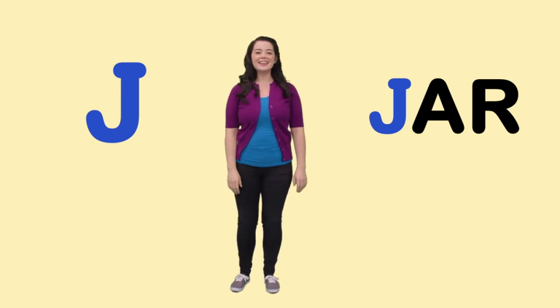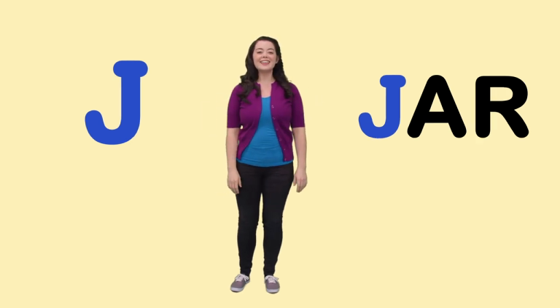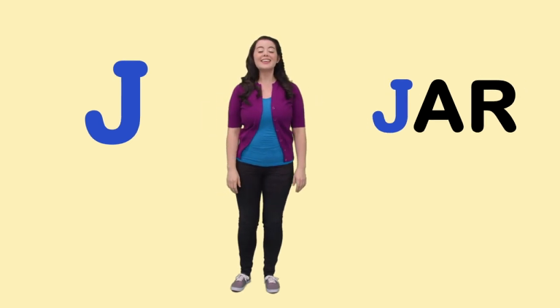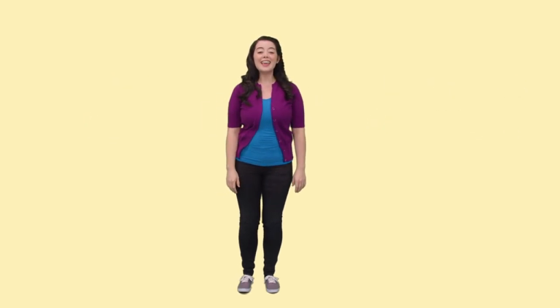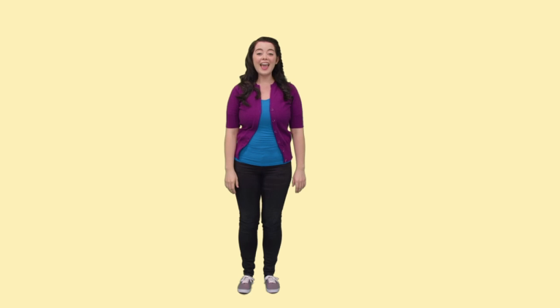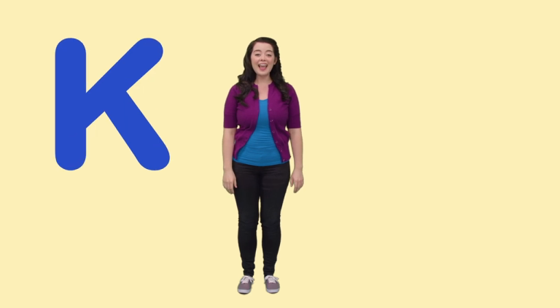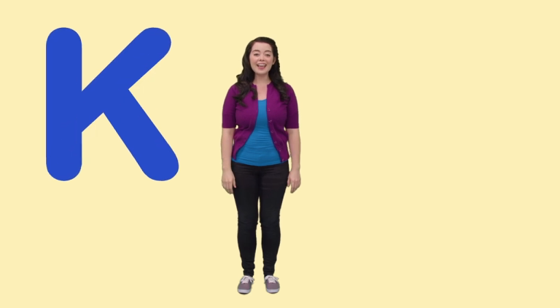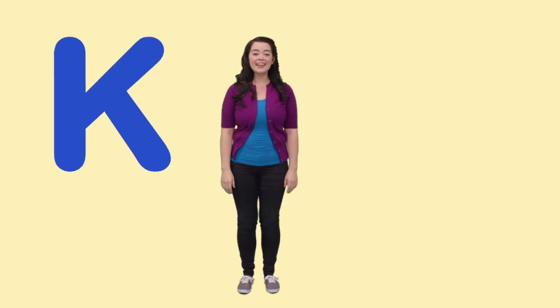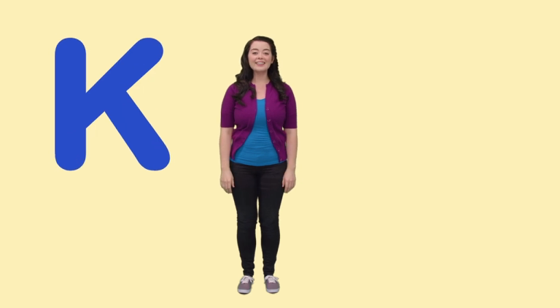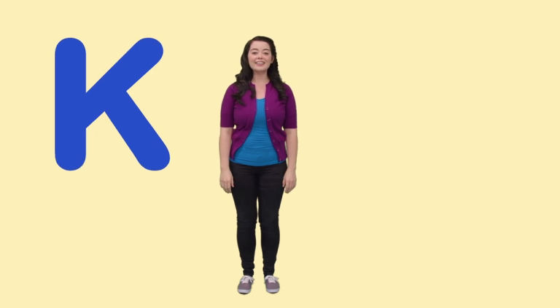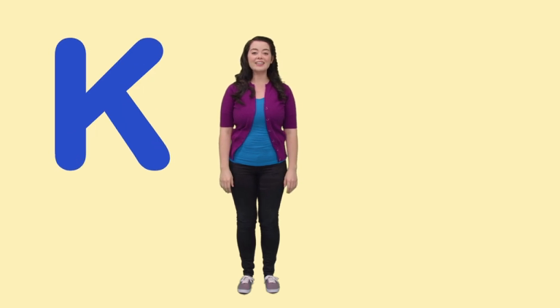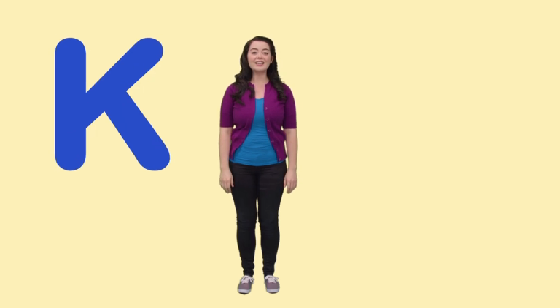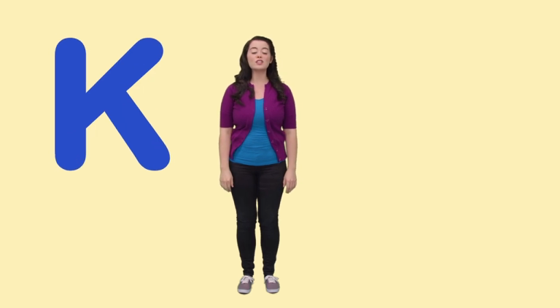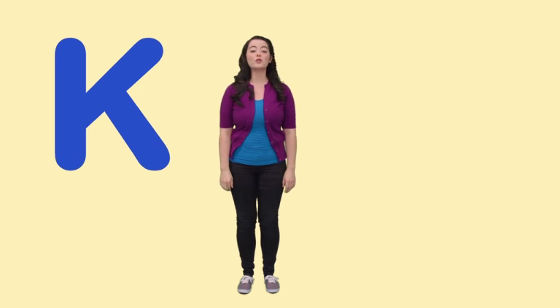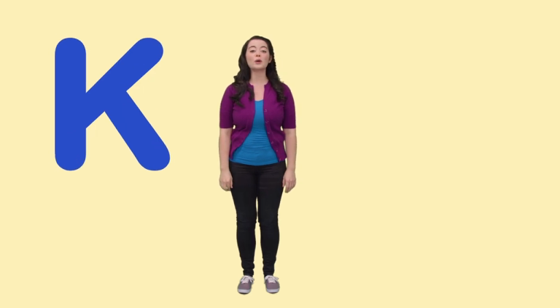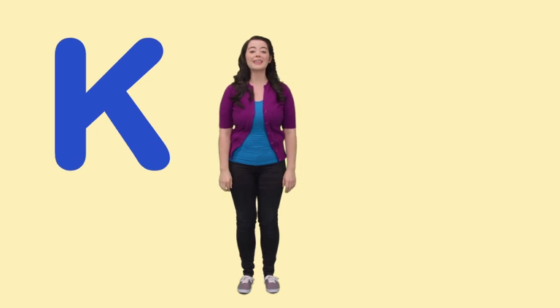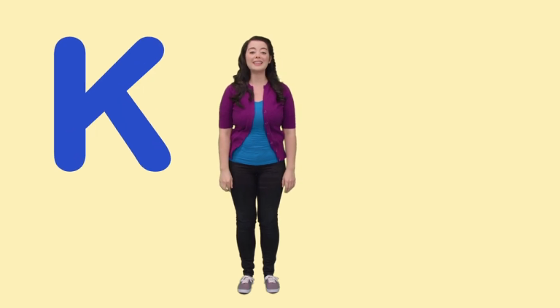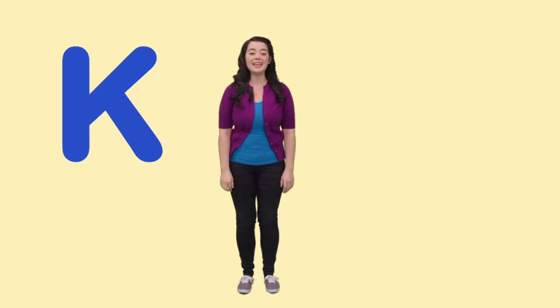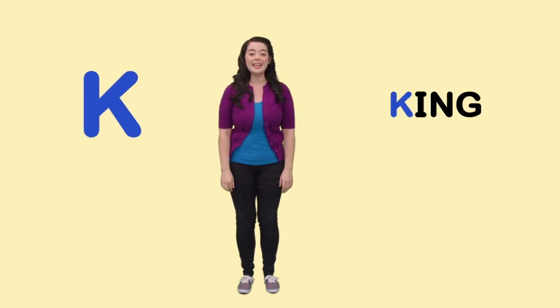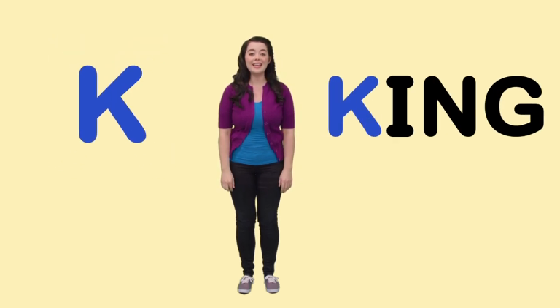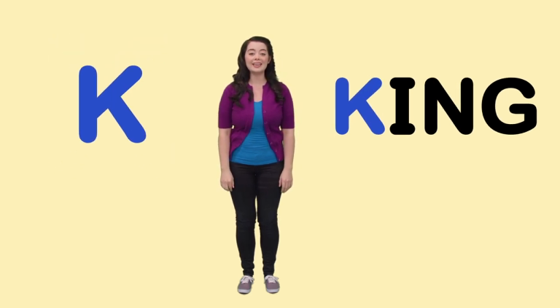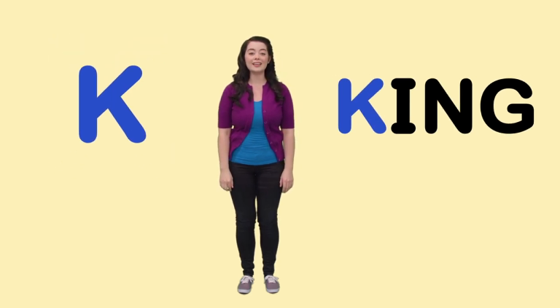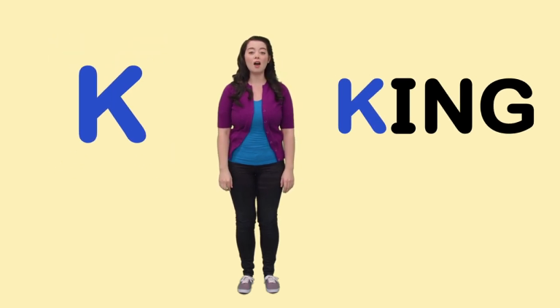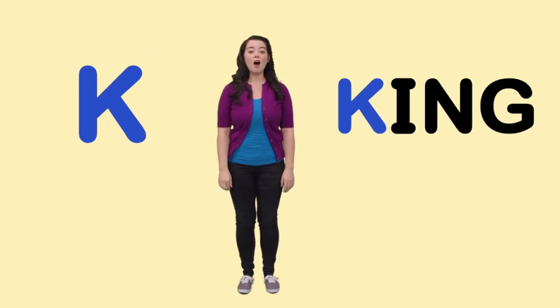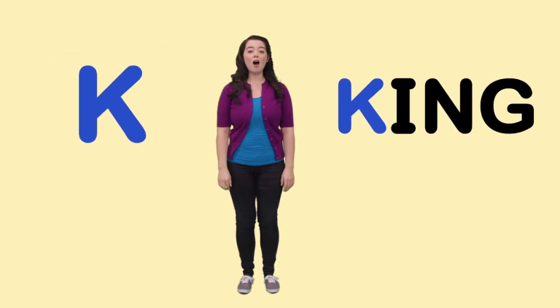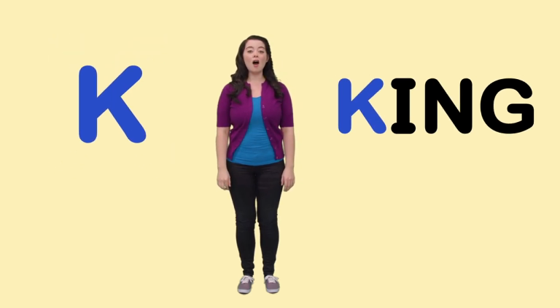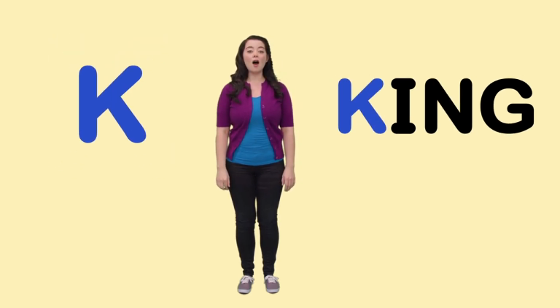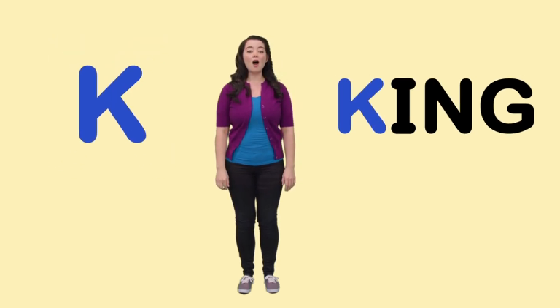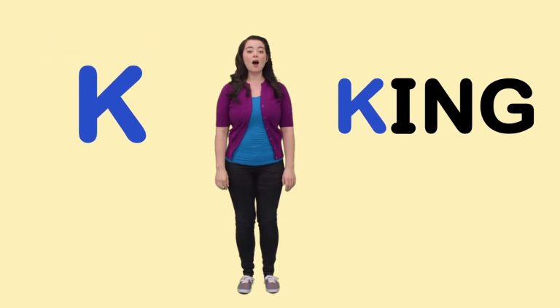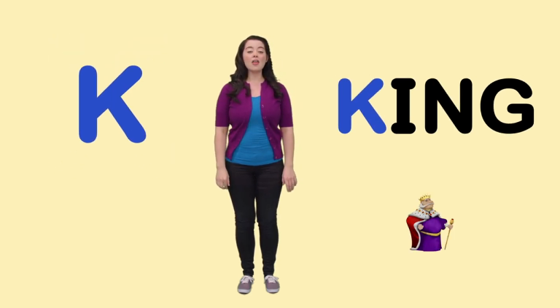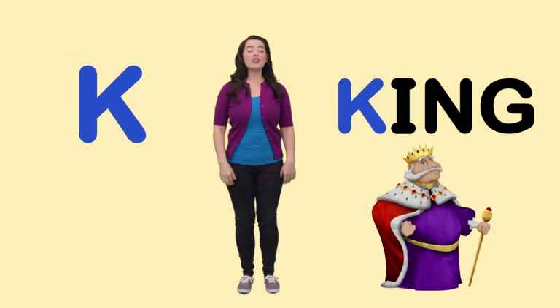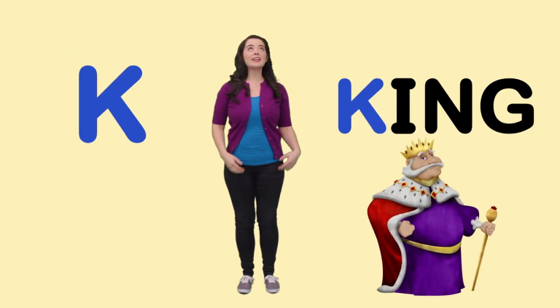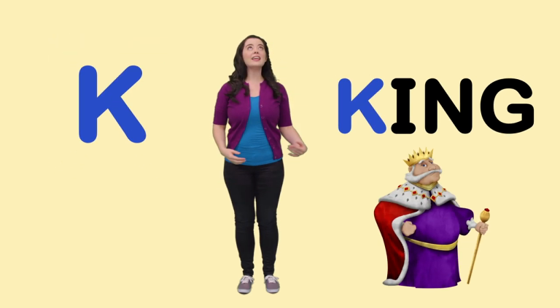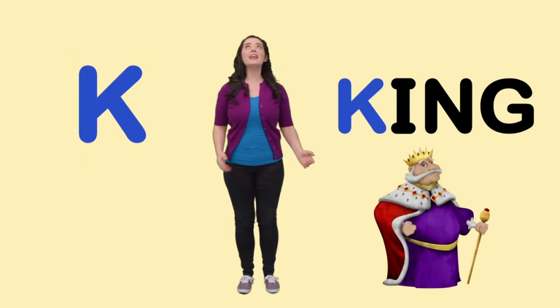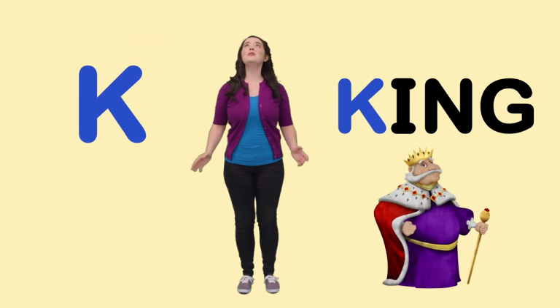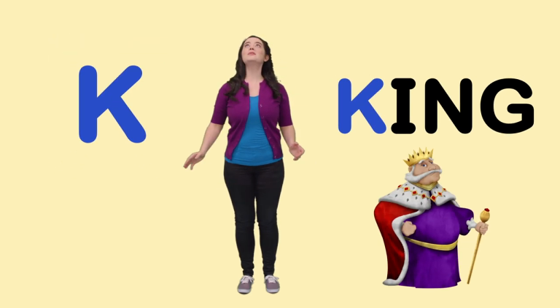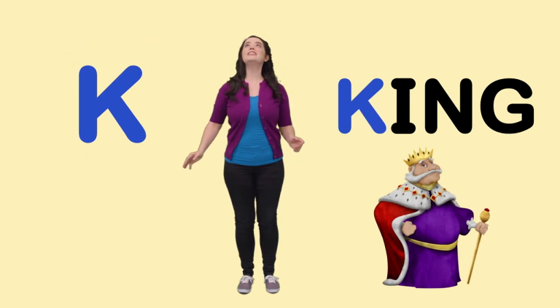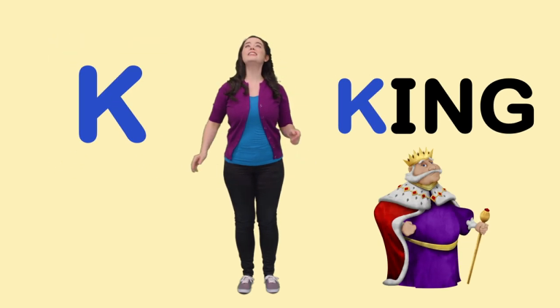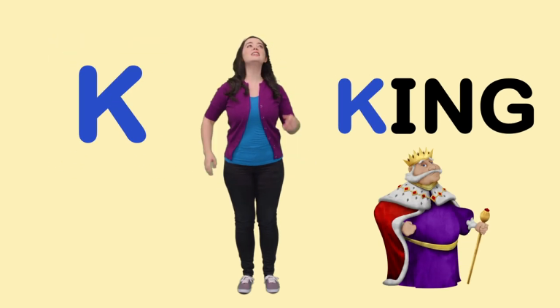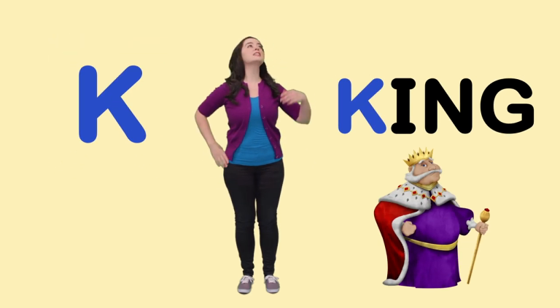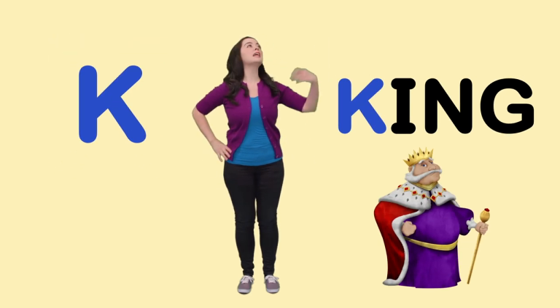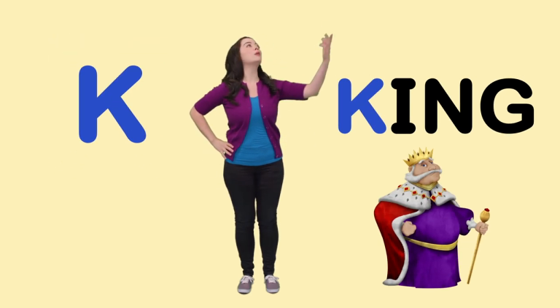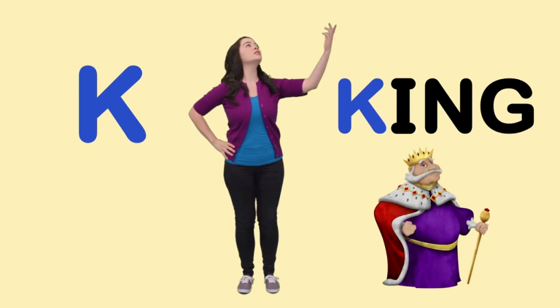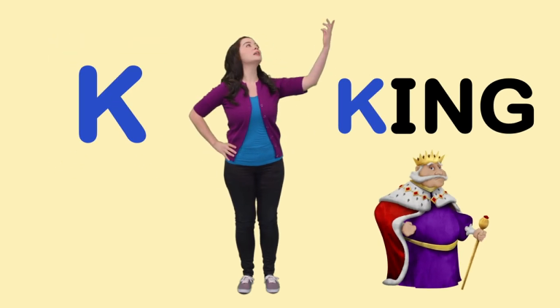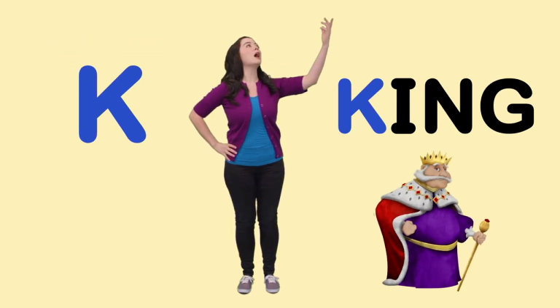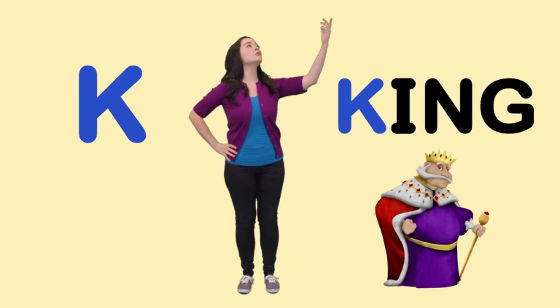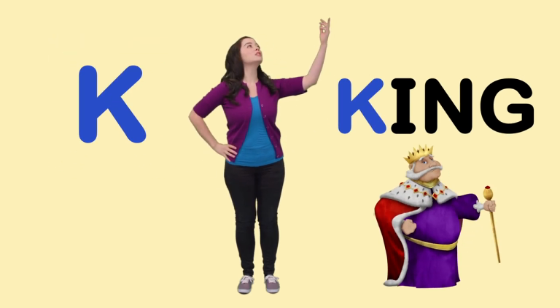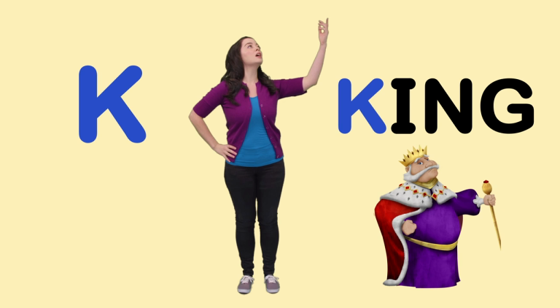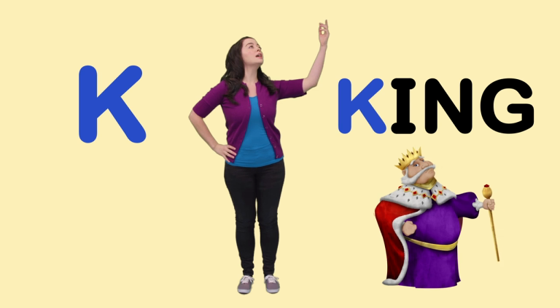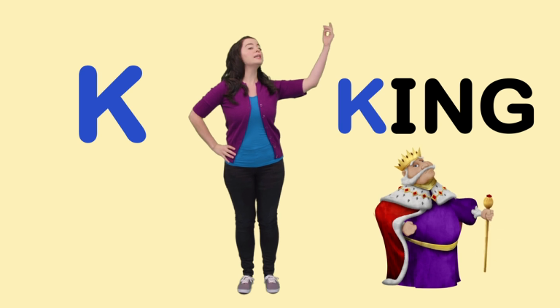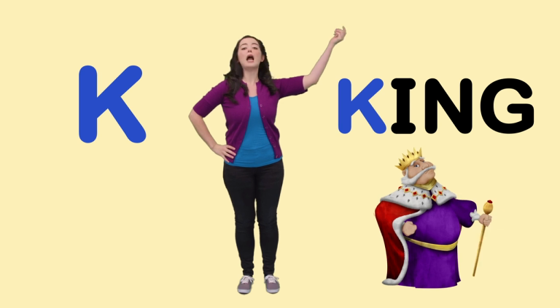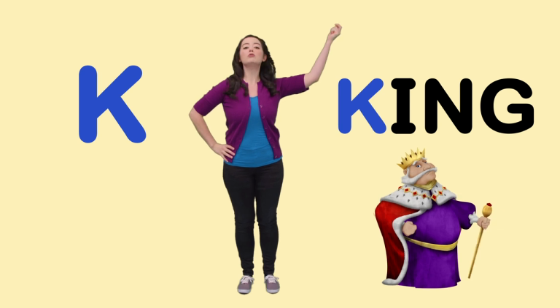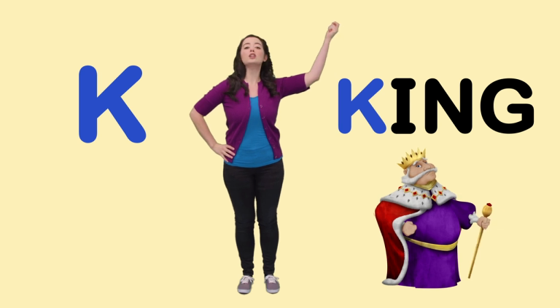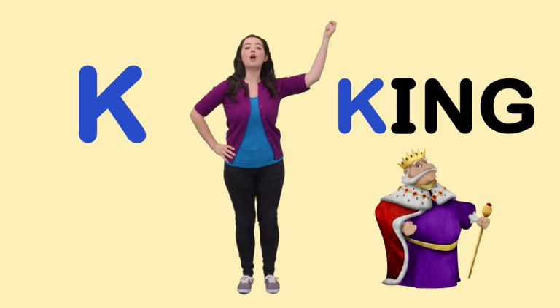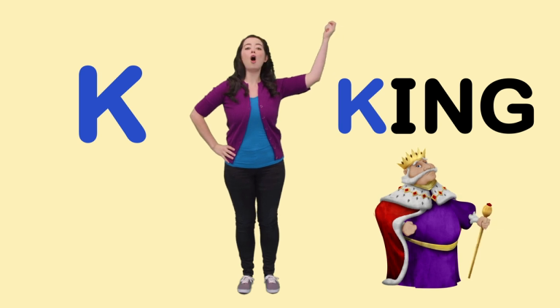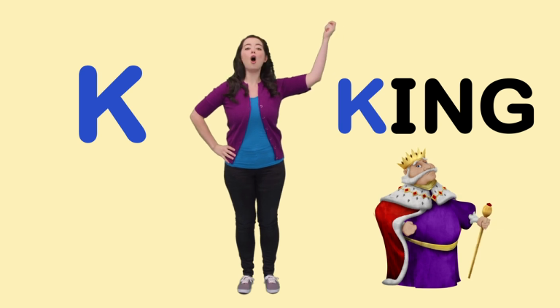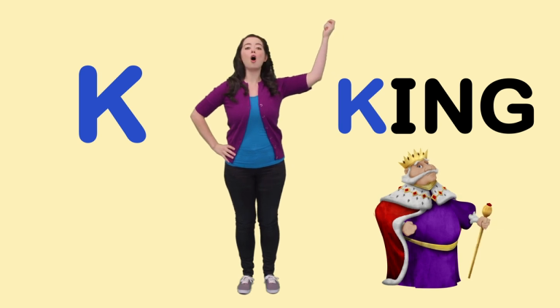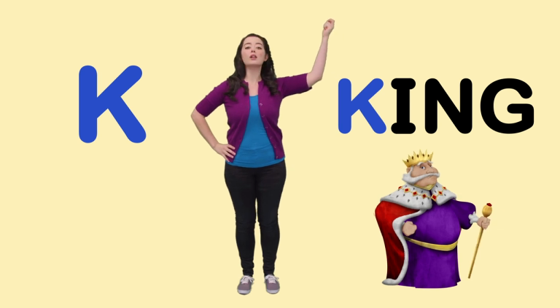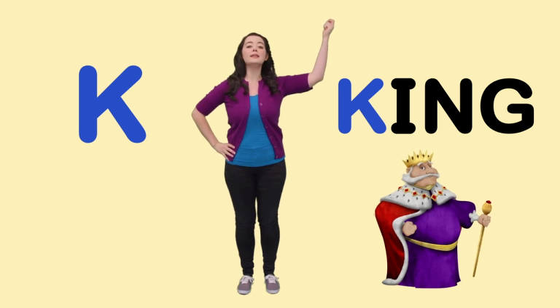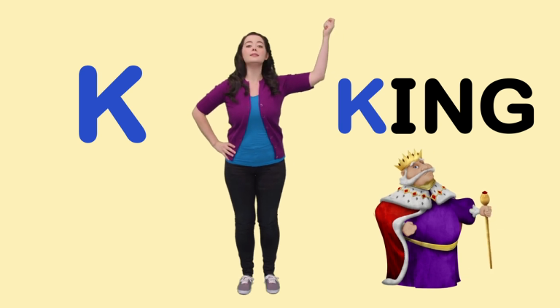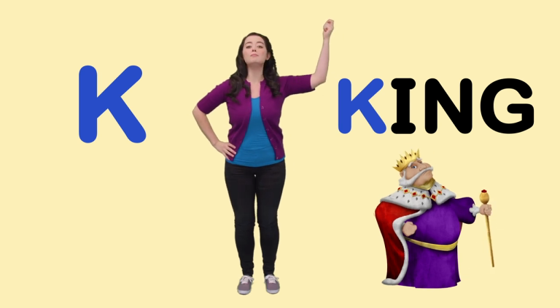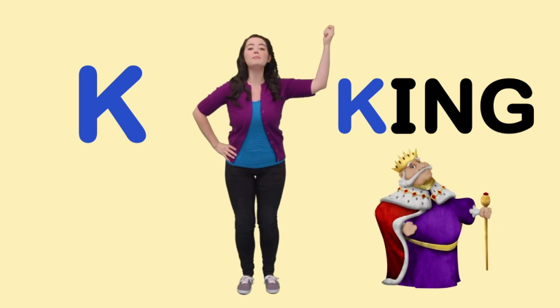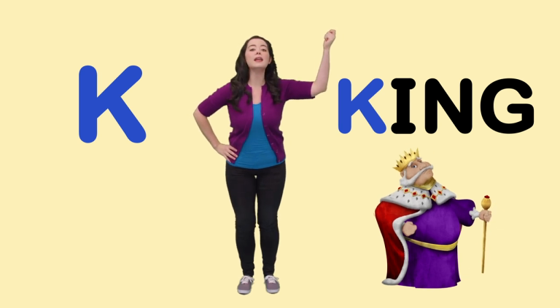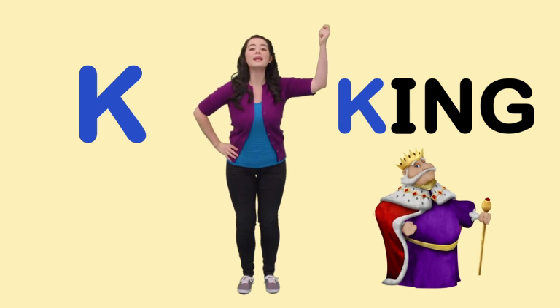K is for King. The king was in his counting house counting all his money.